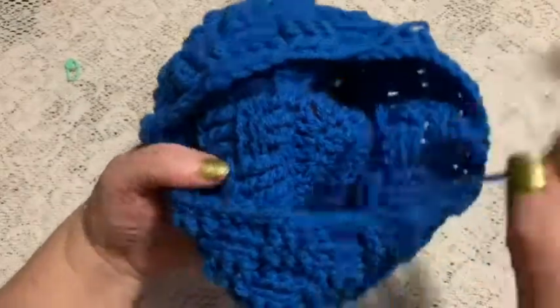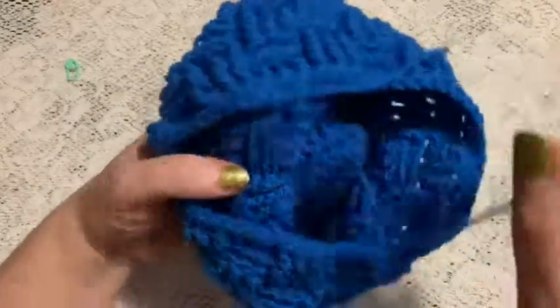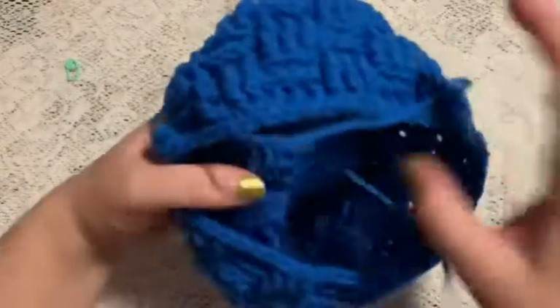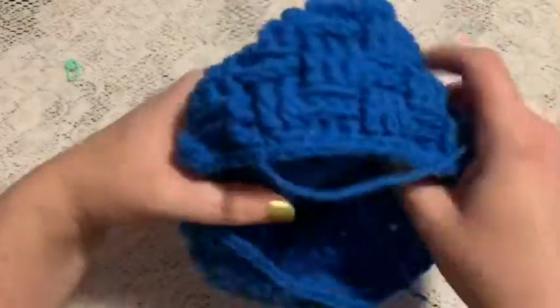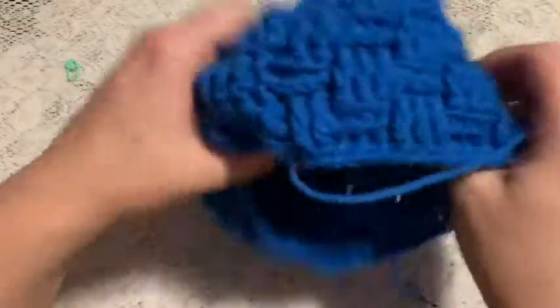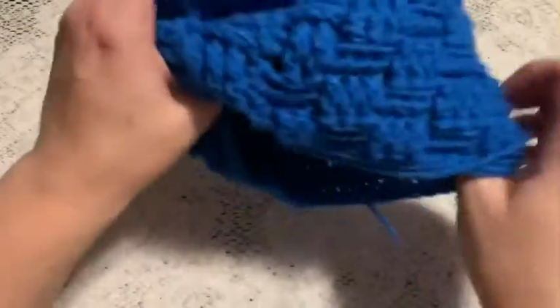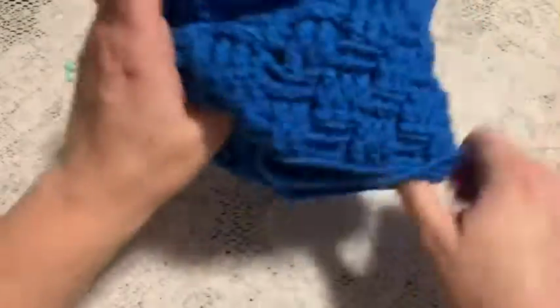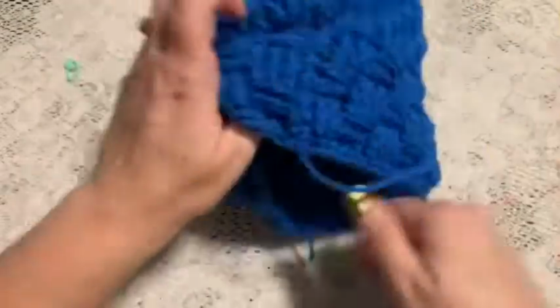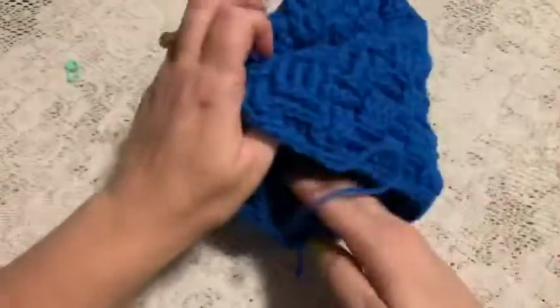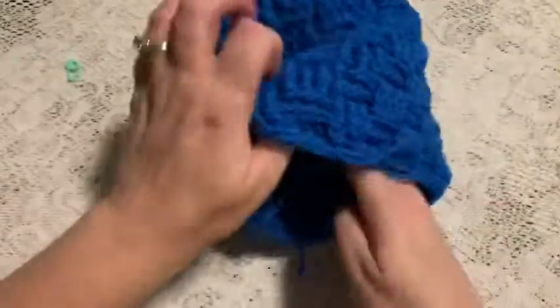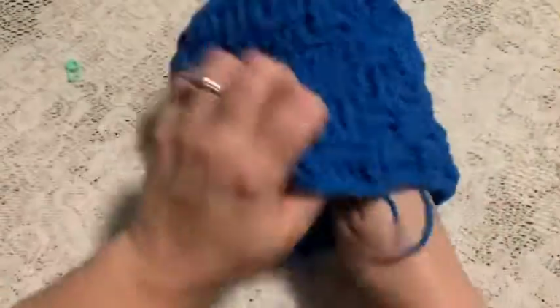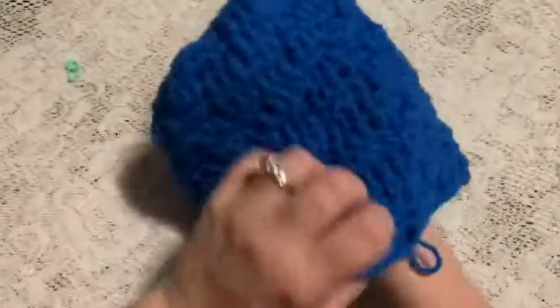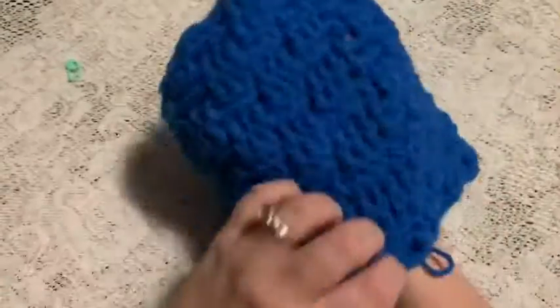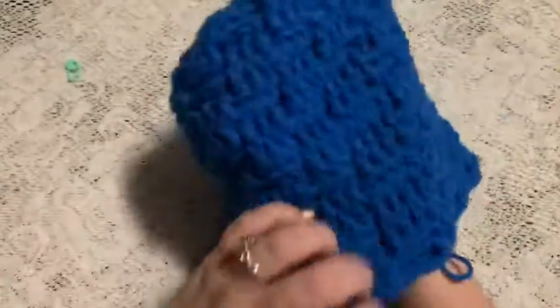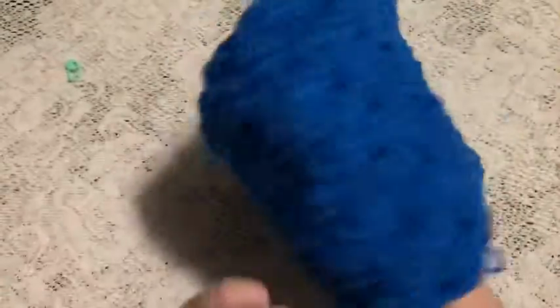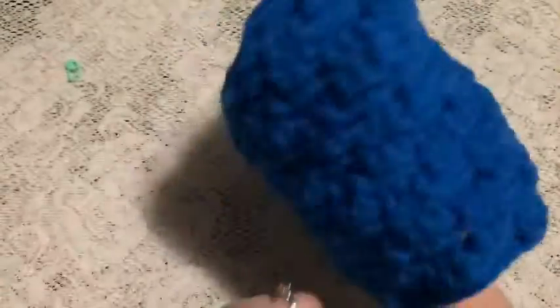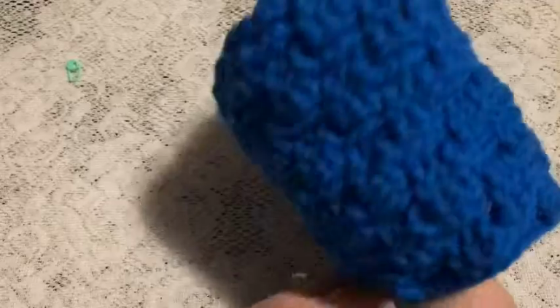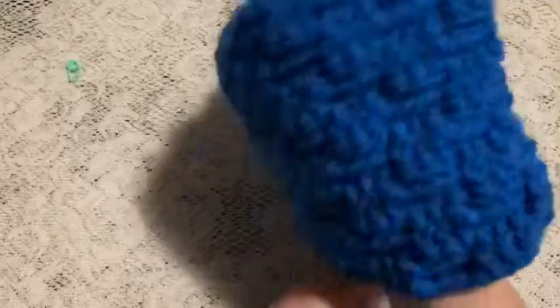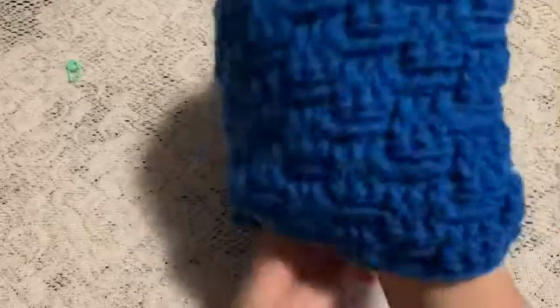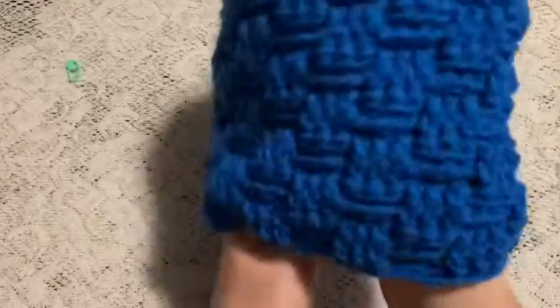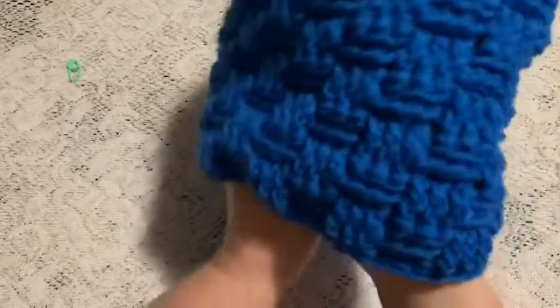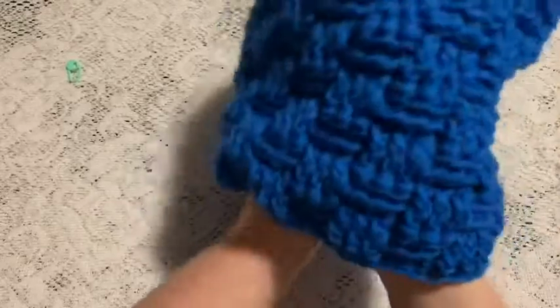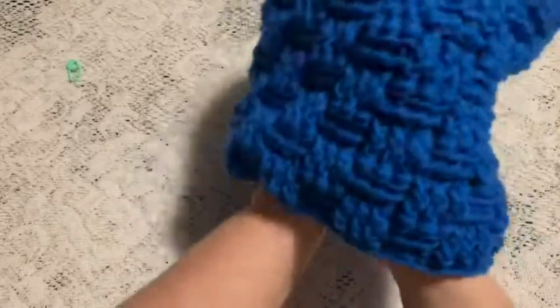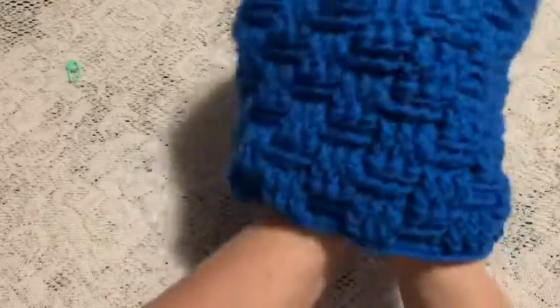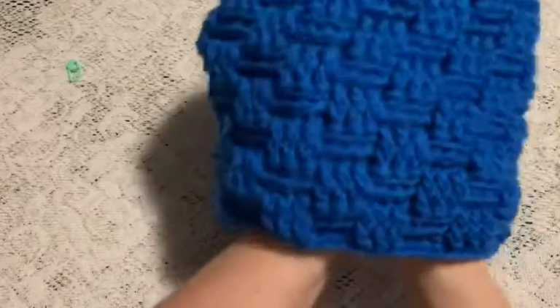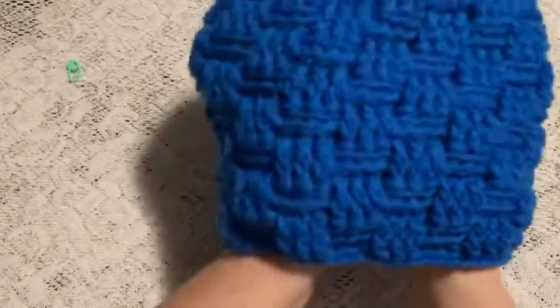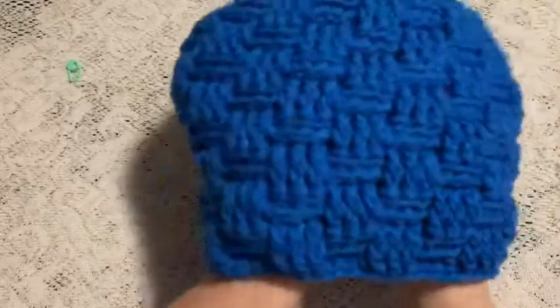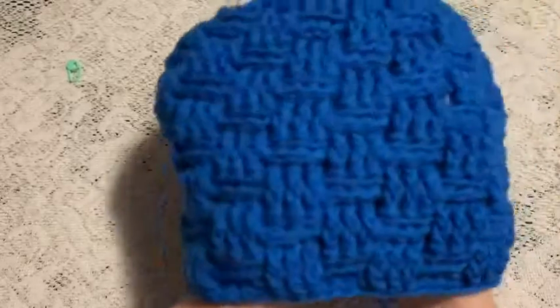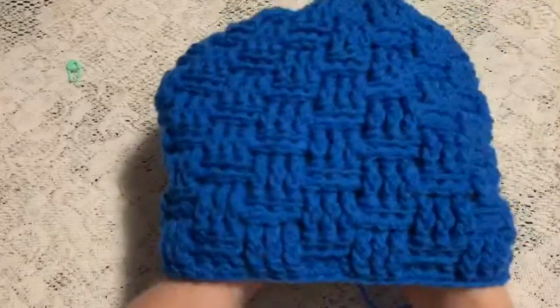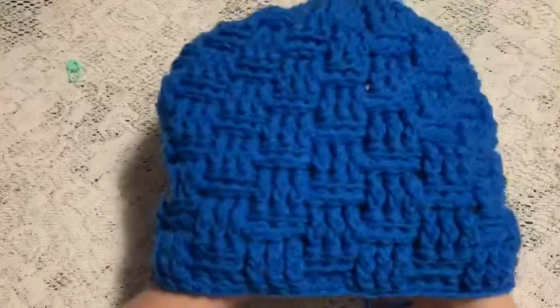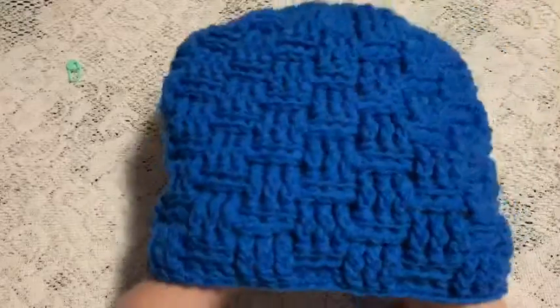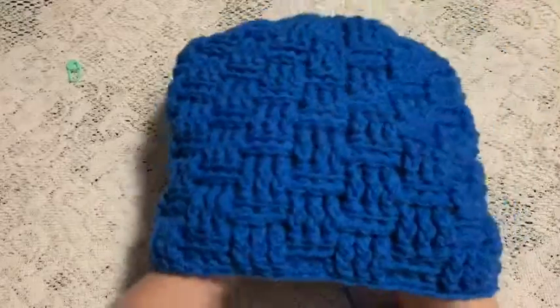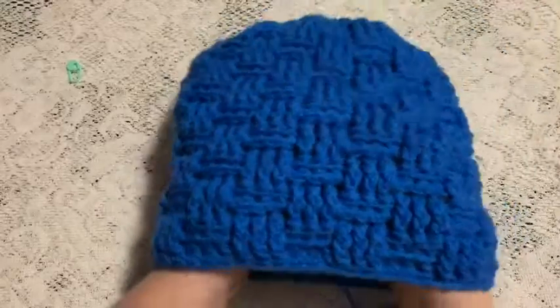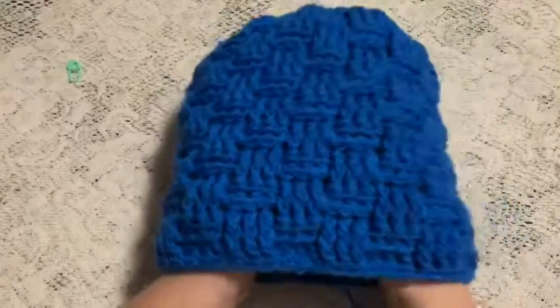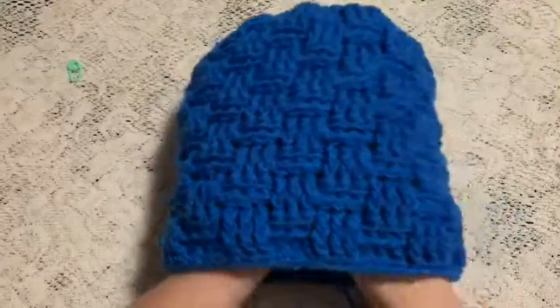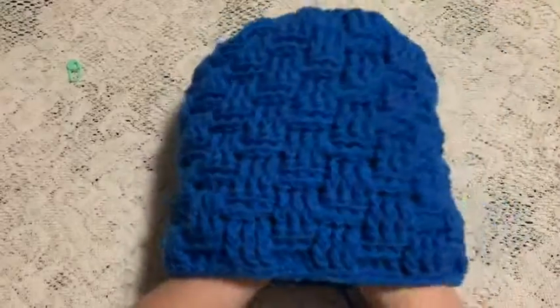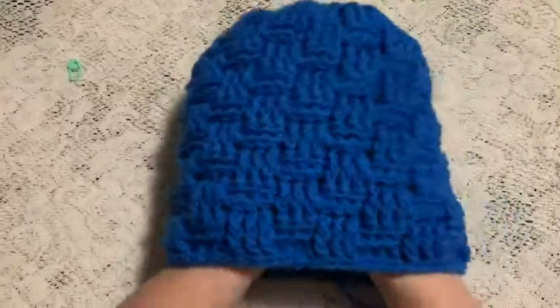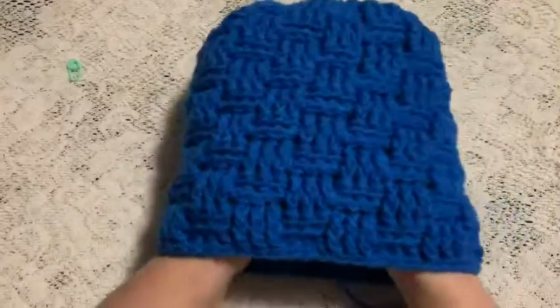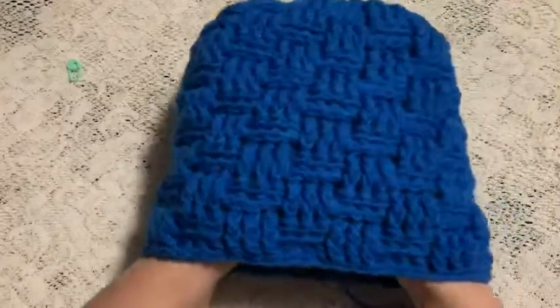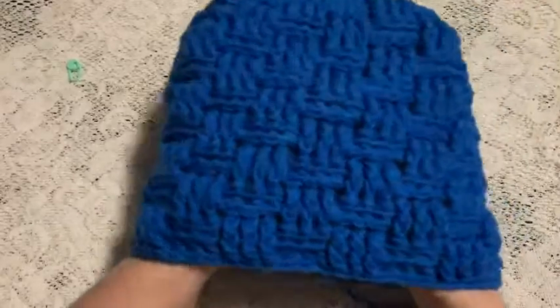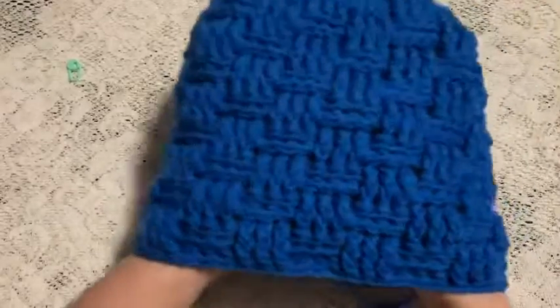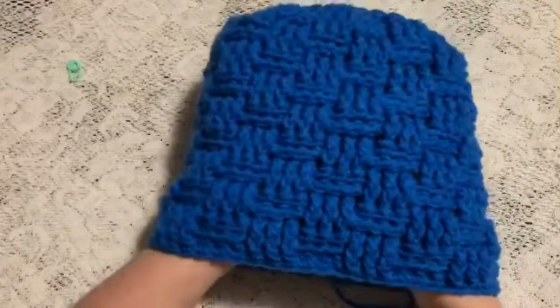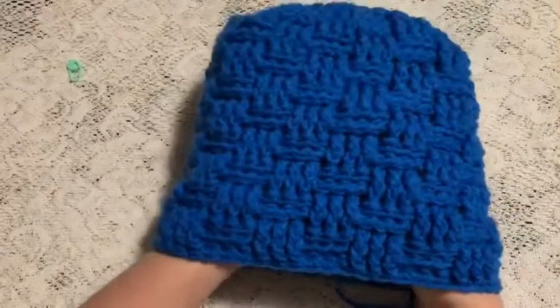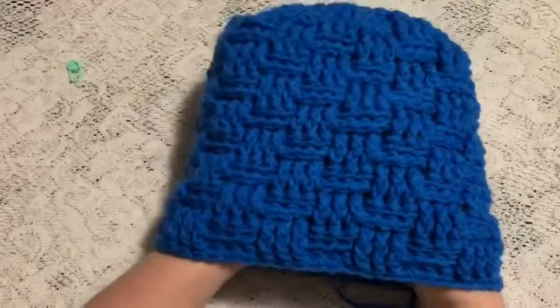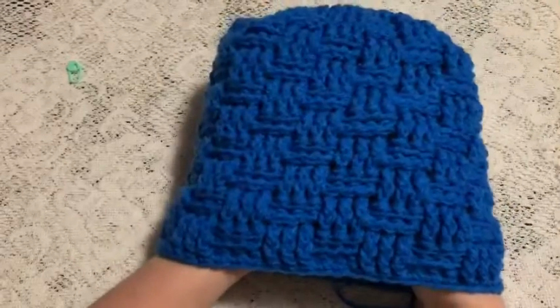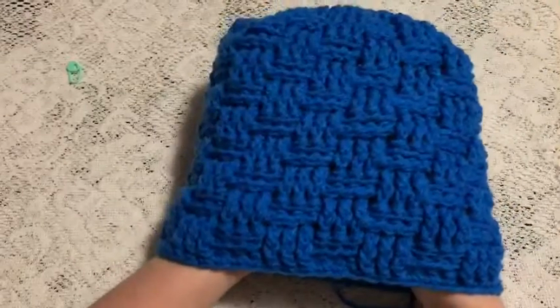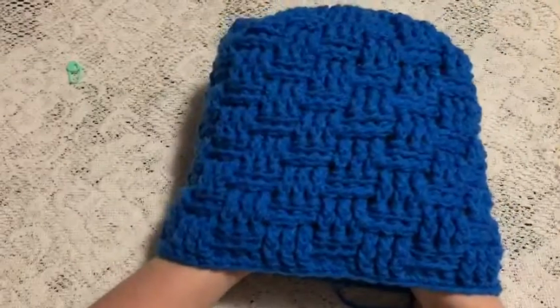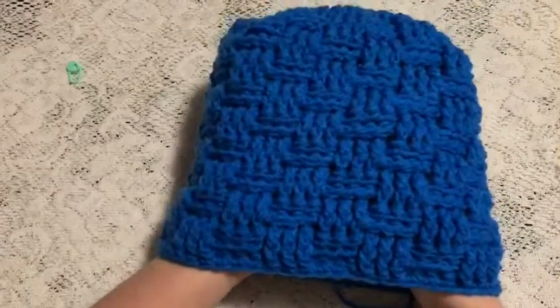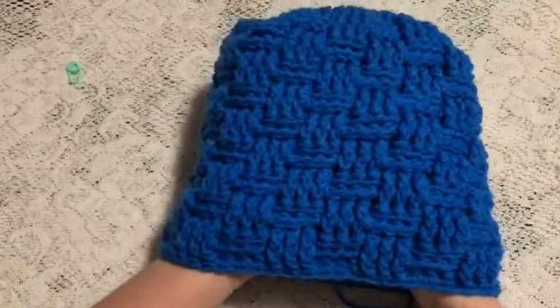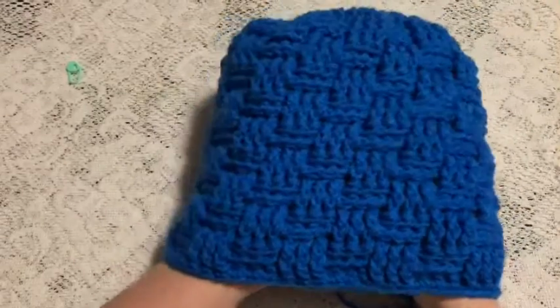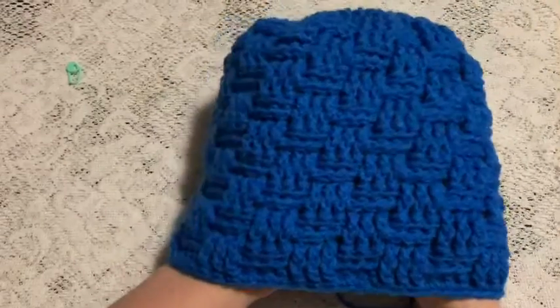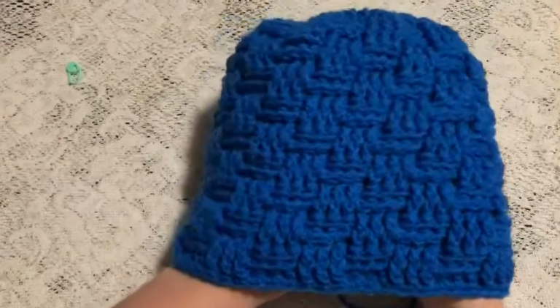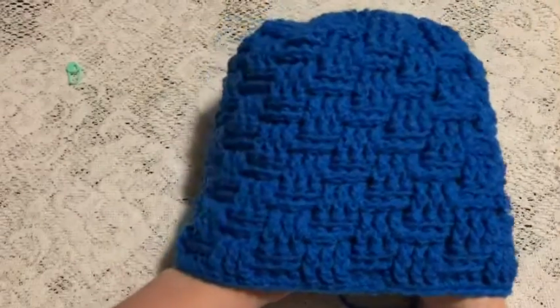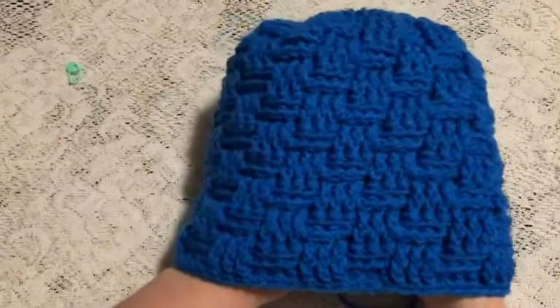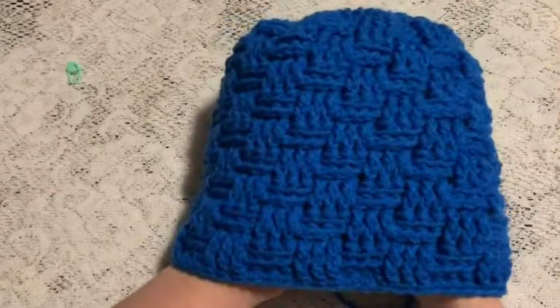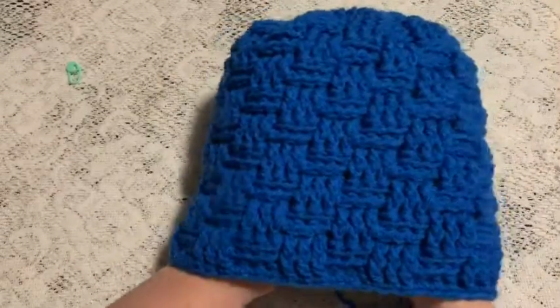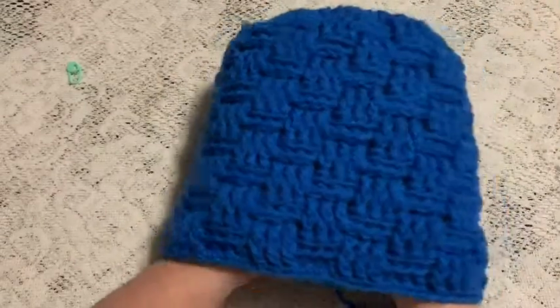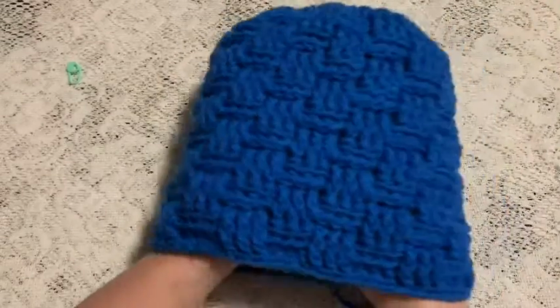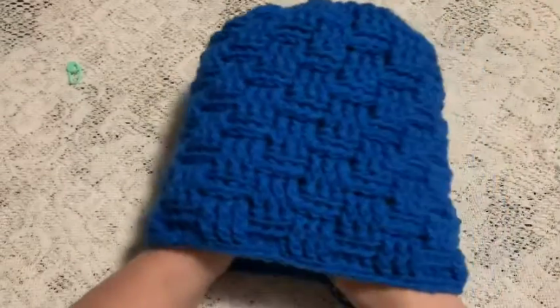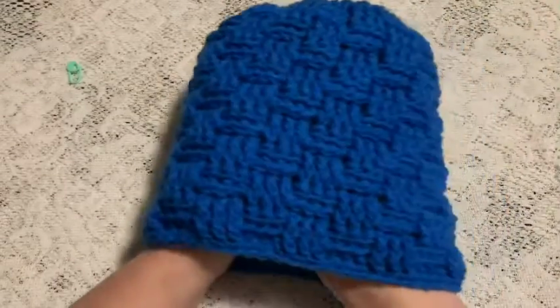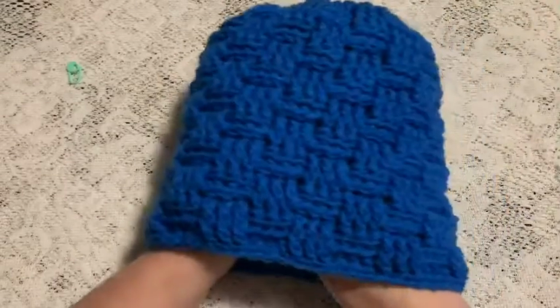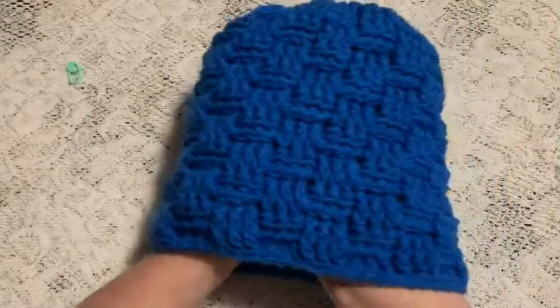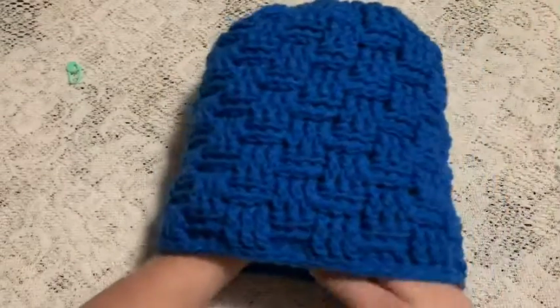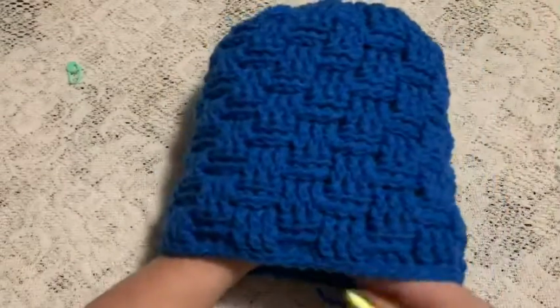And there you go — the basket weave hat is finished!